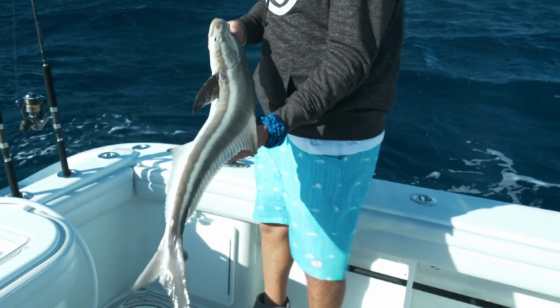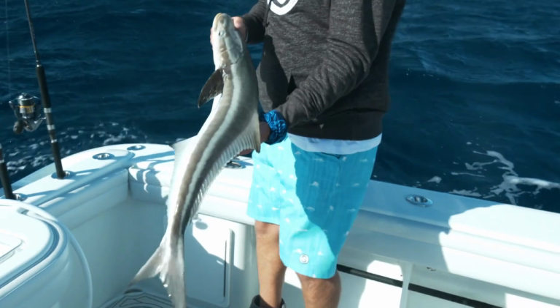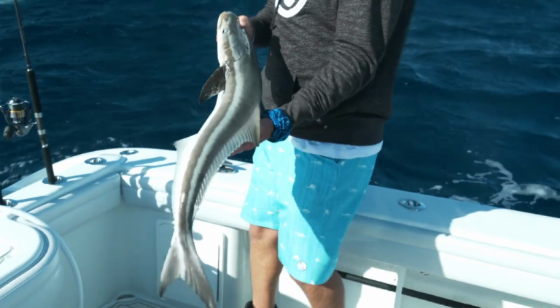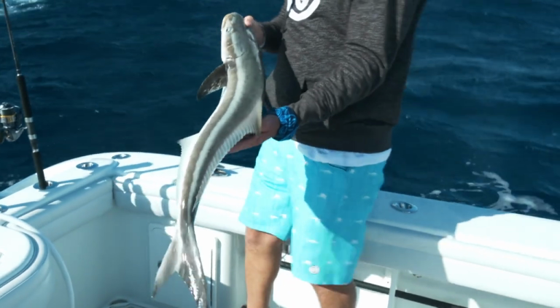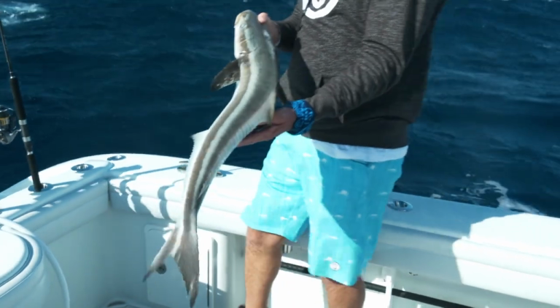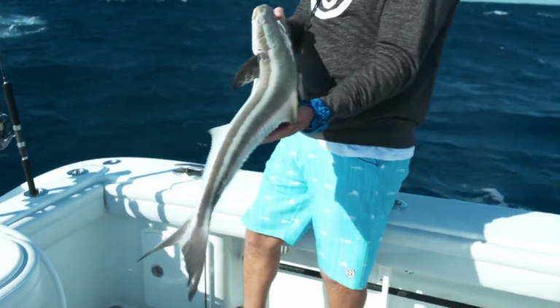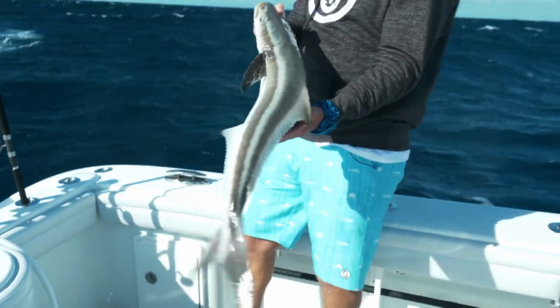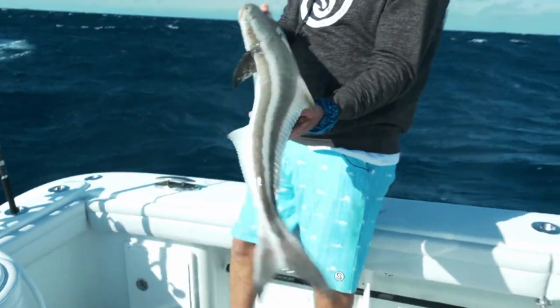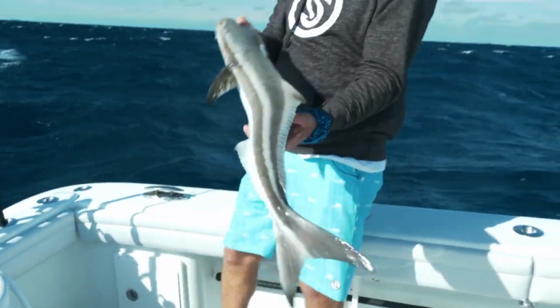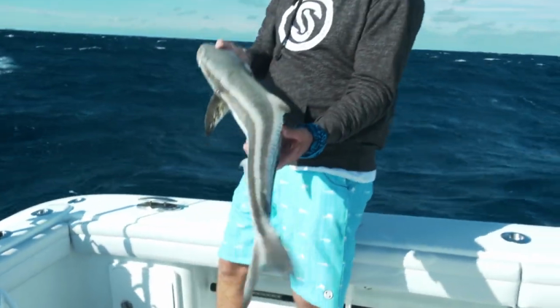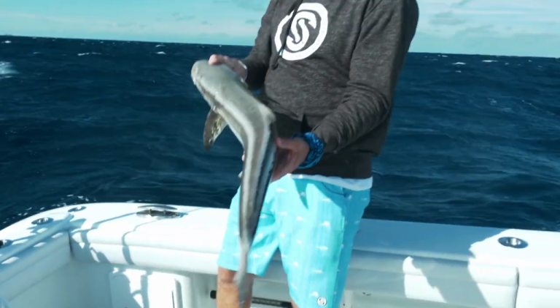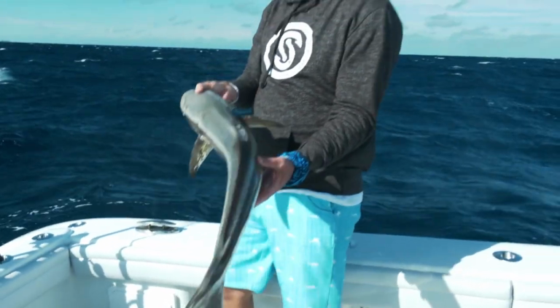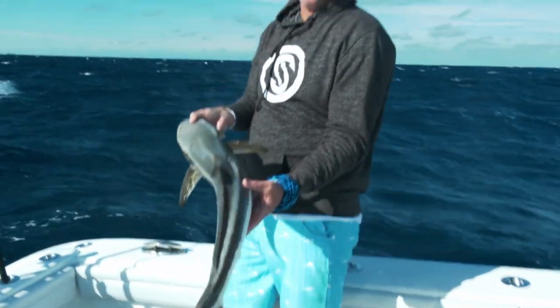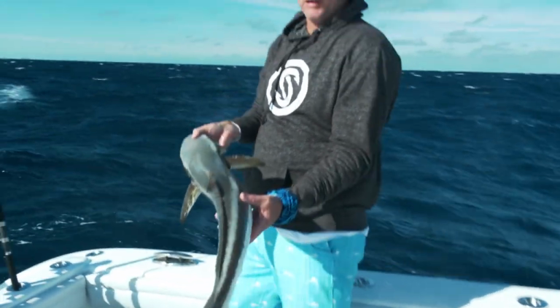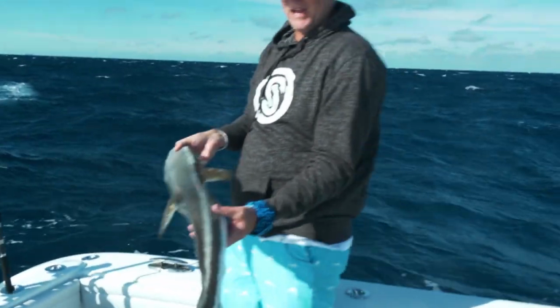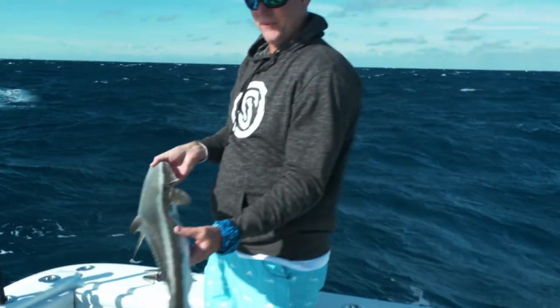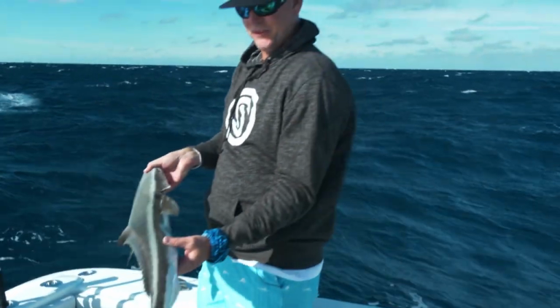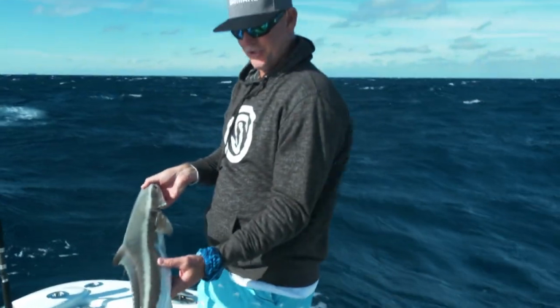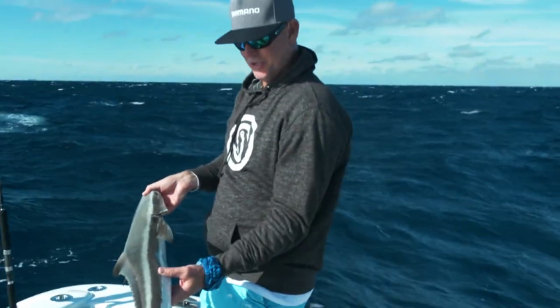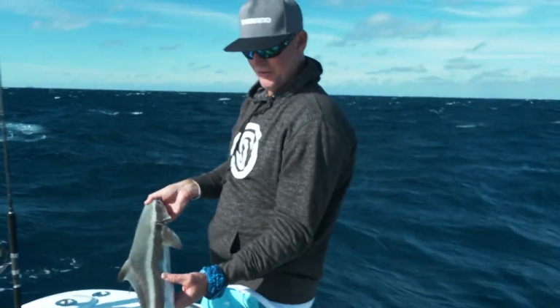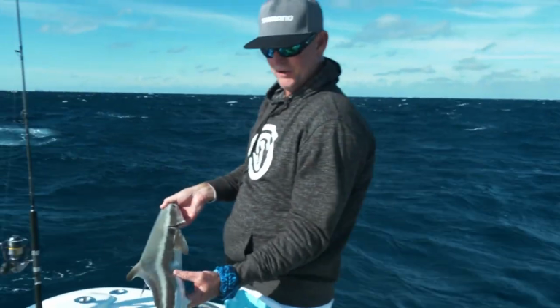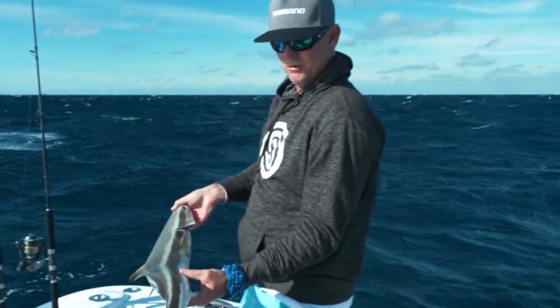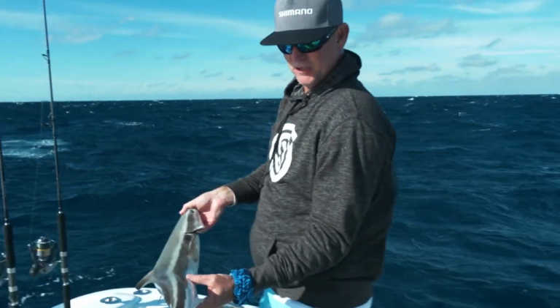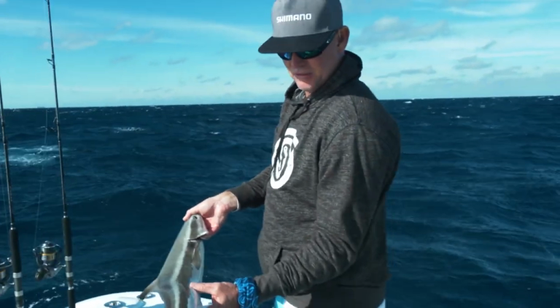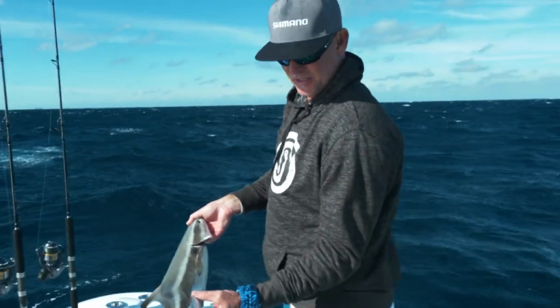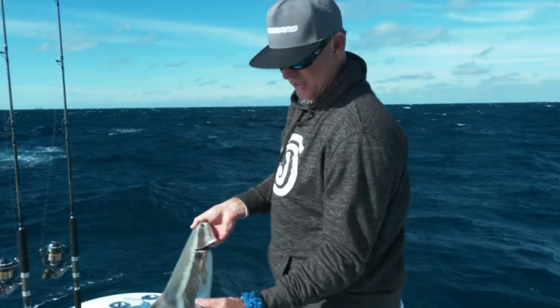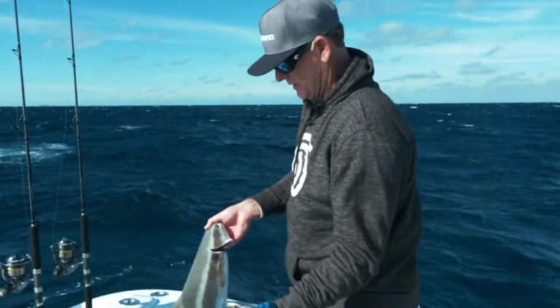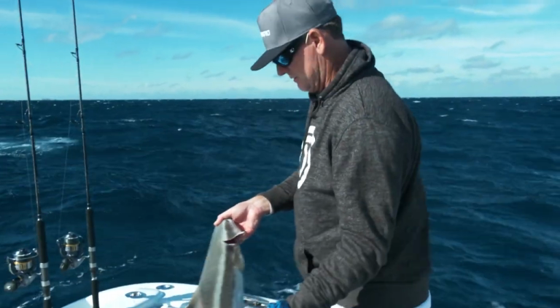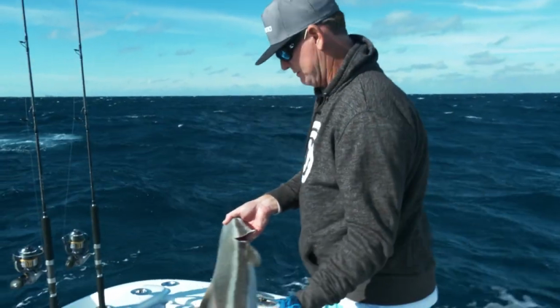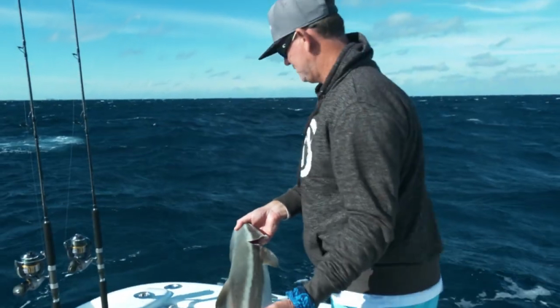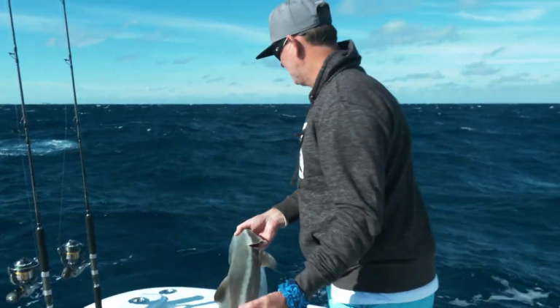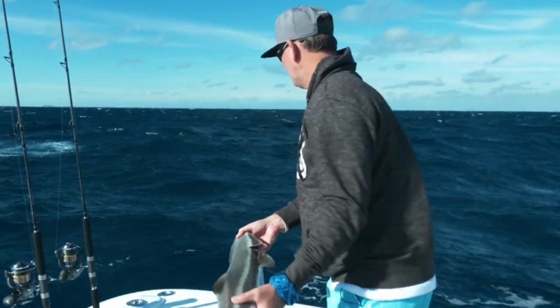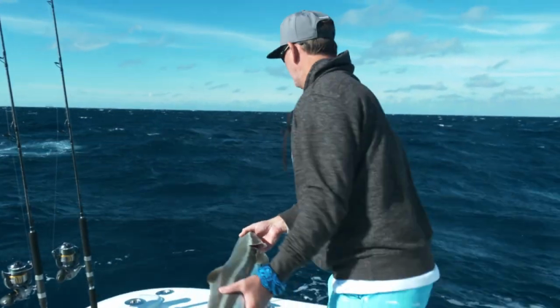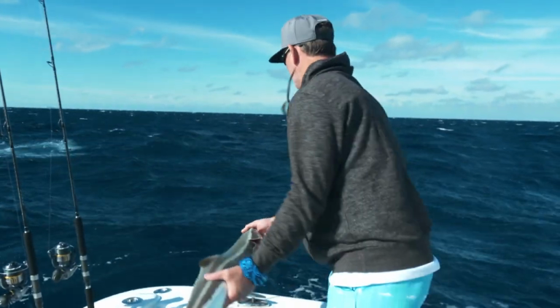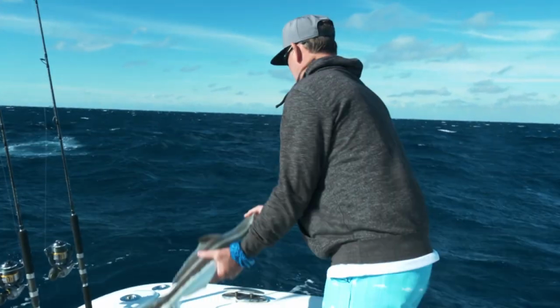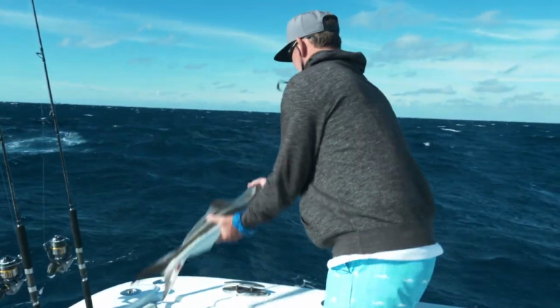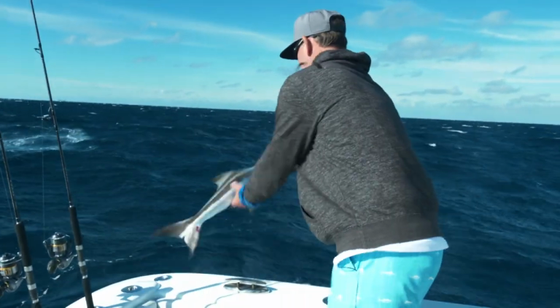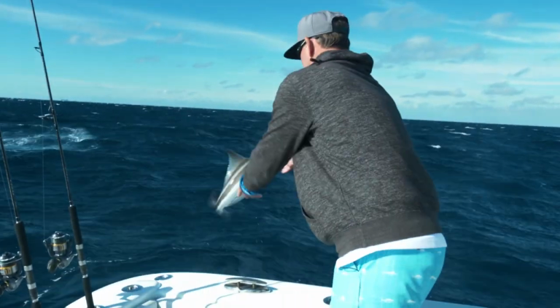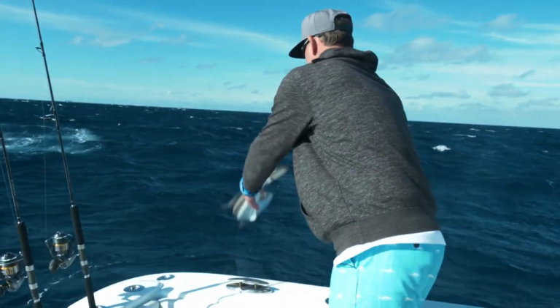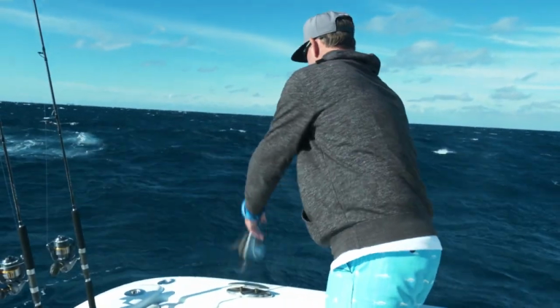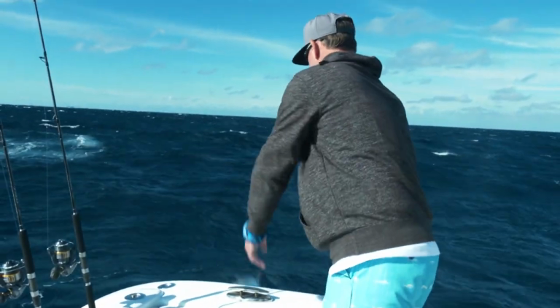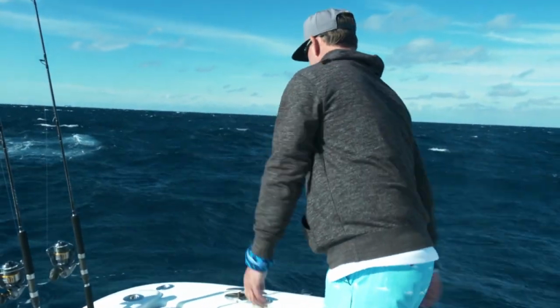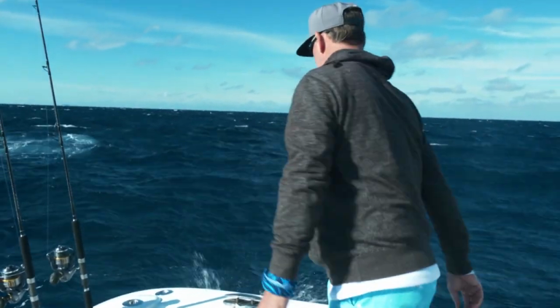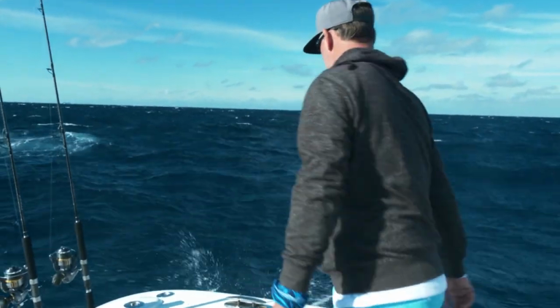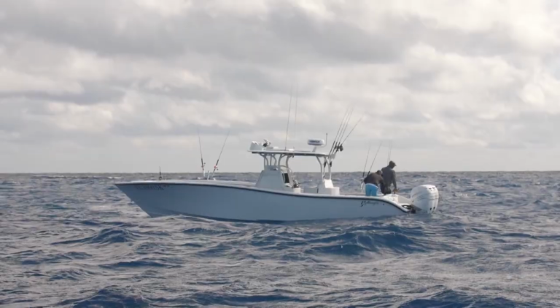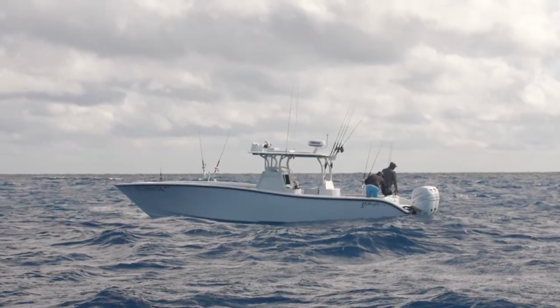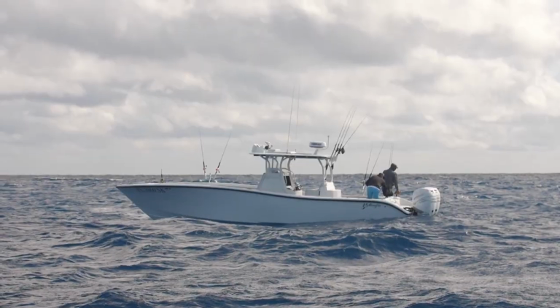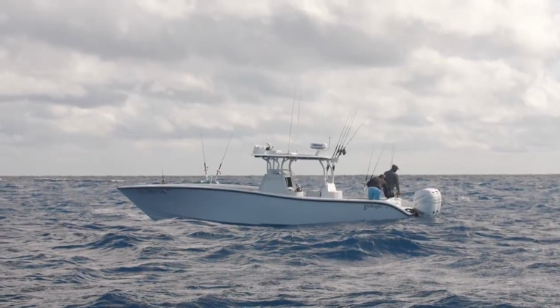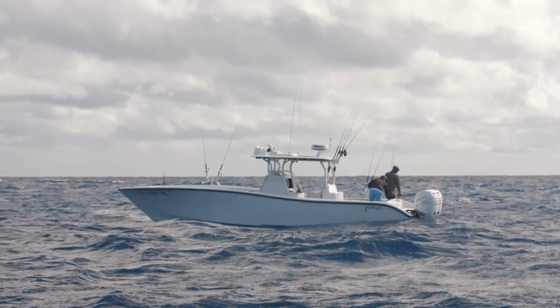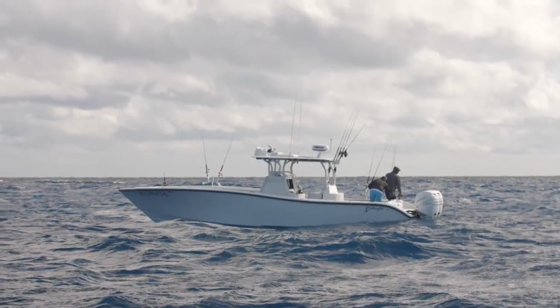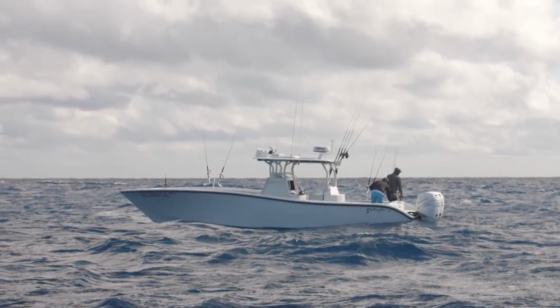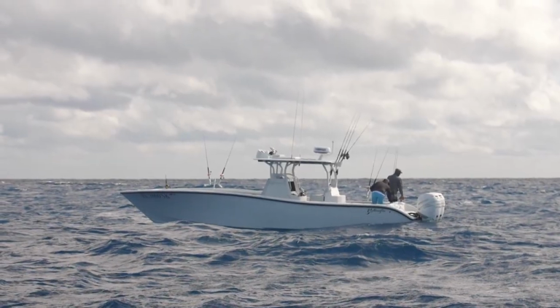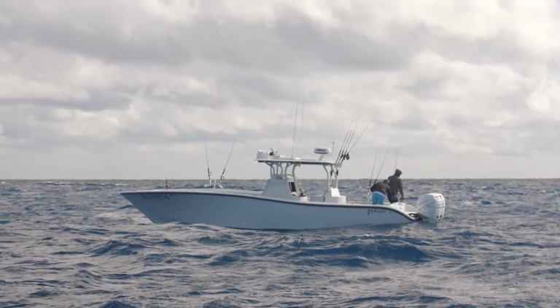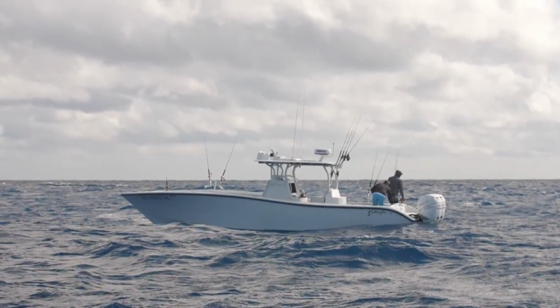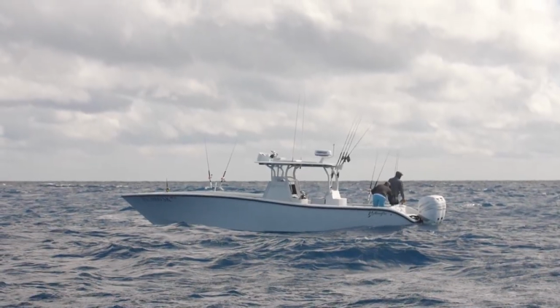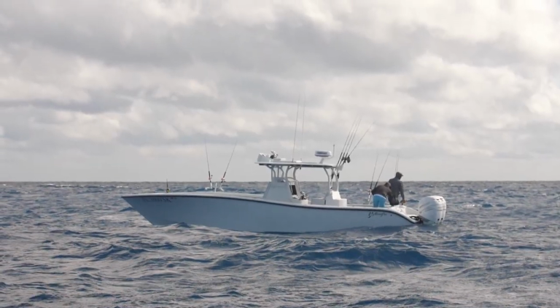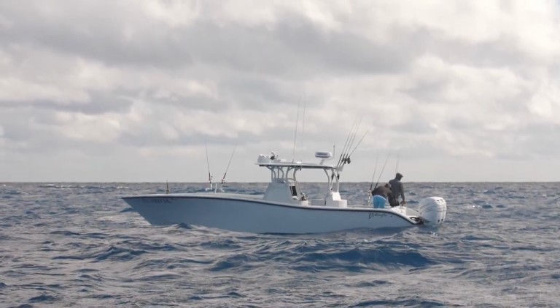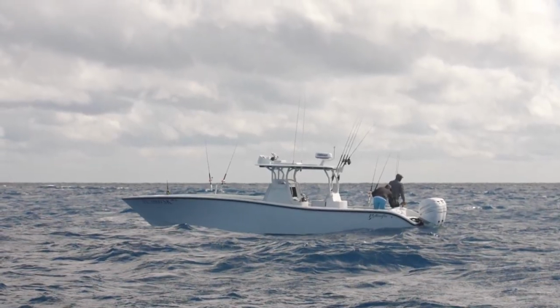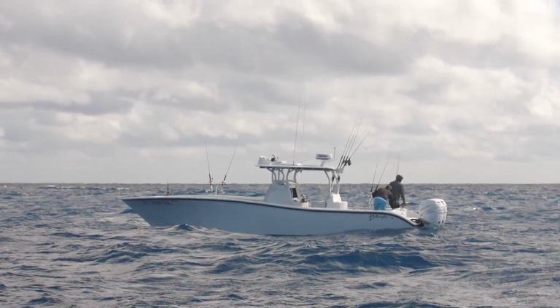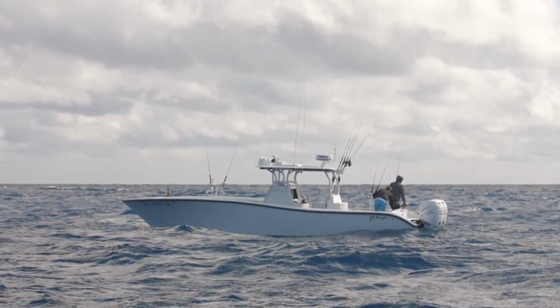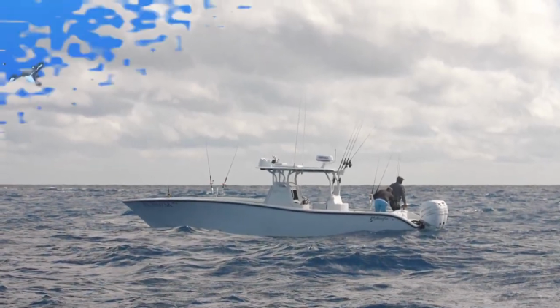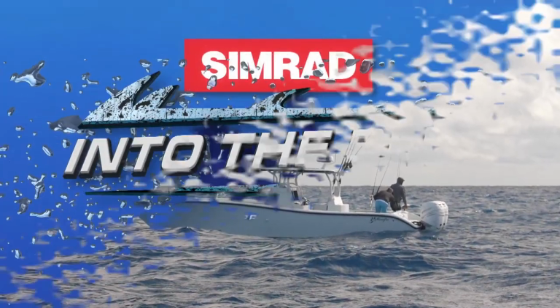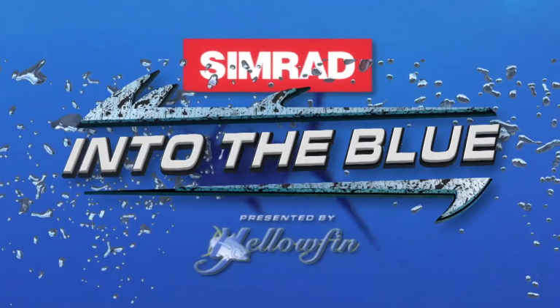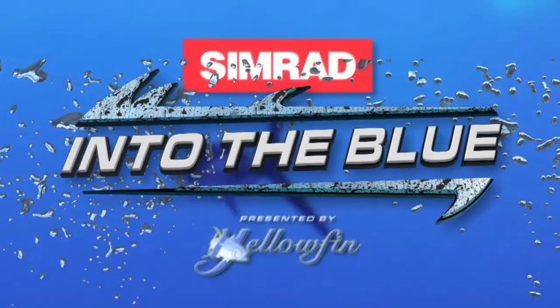I always want to put a bottom rod while you're kite fishing. You never know what you're going to get — black grouper, mutton, cobia!